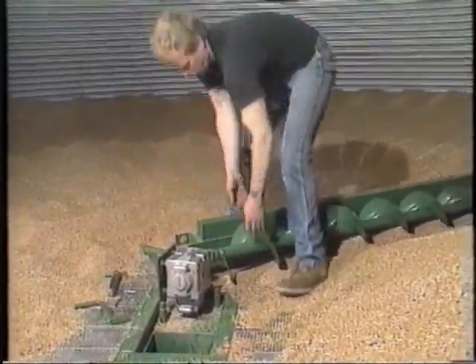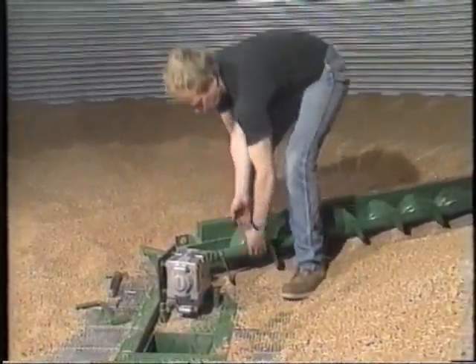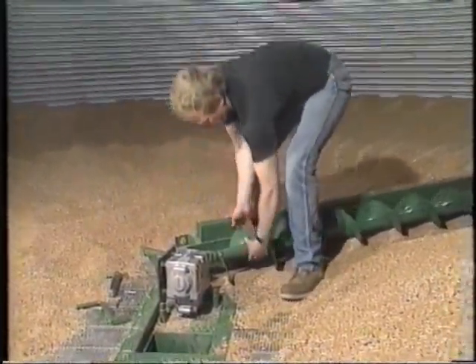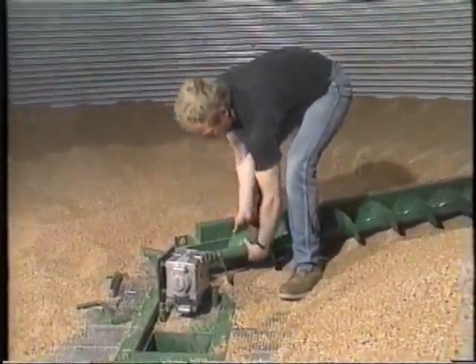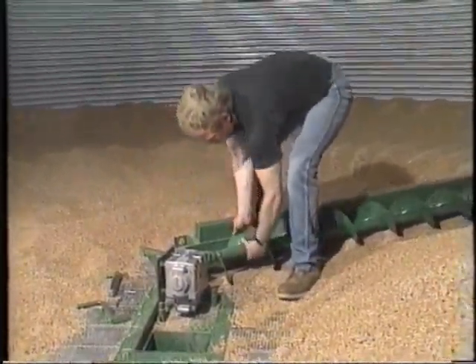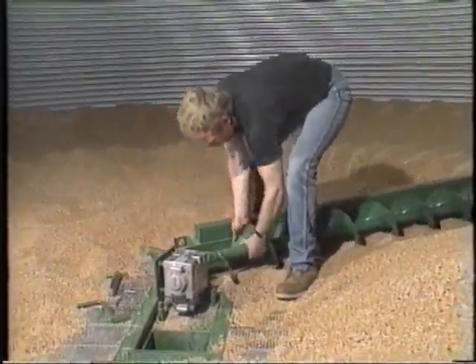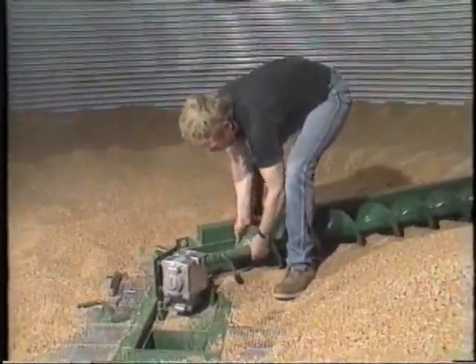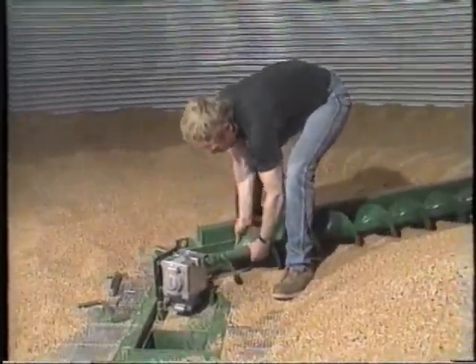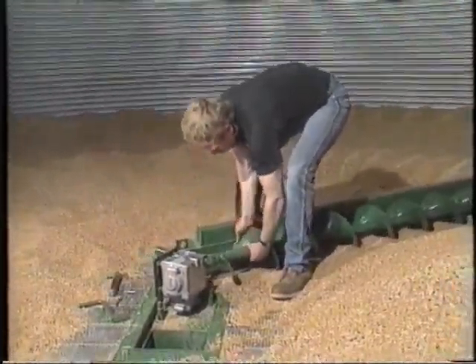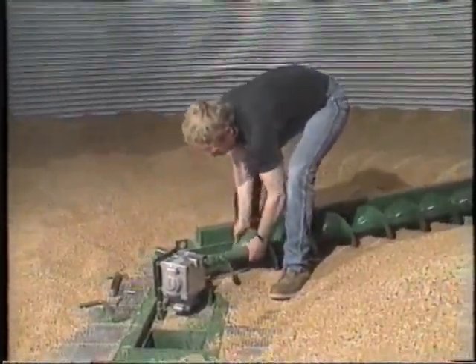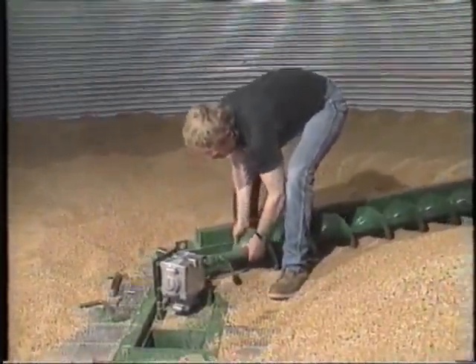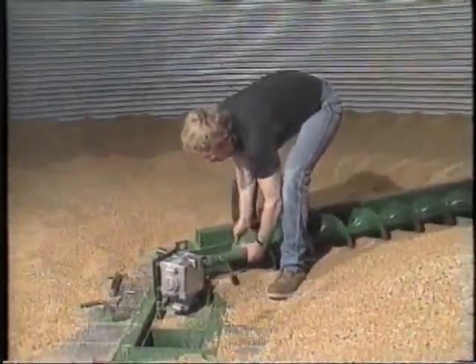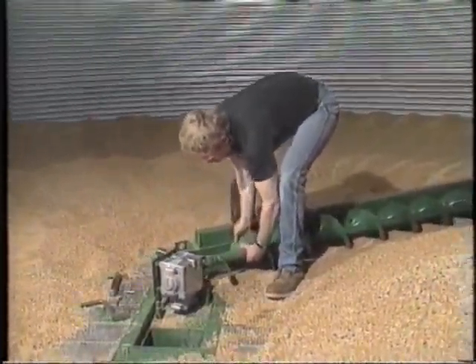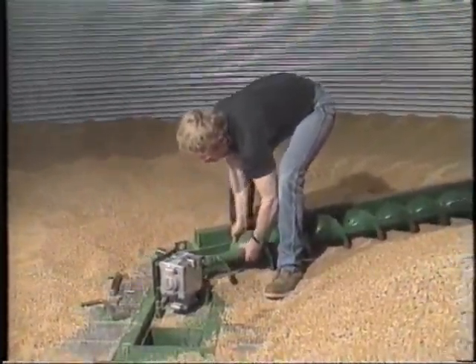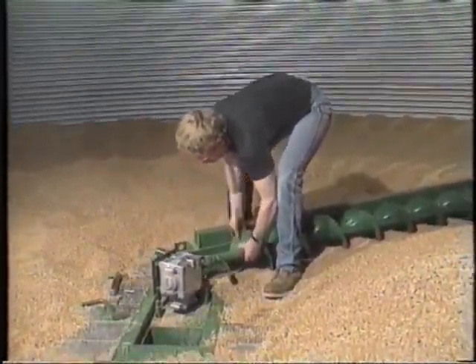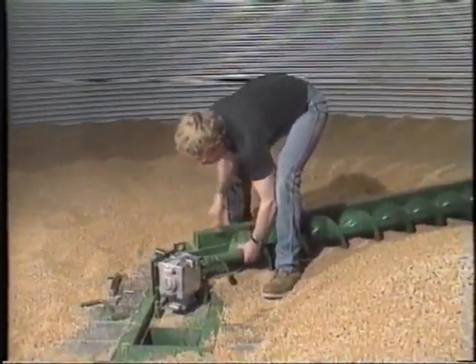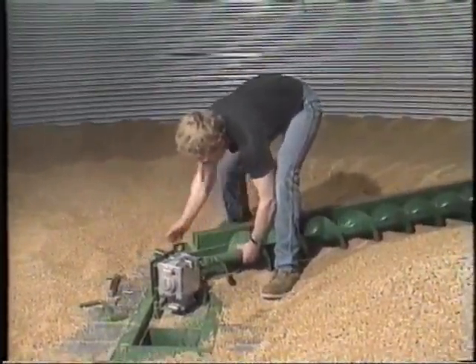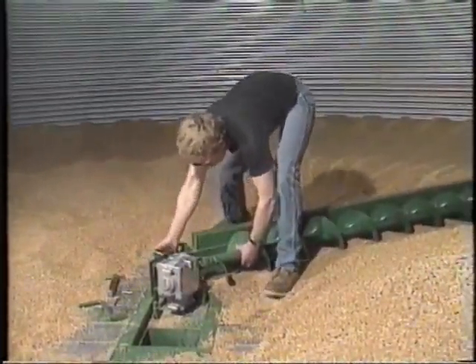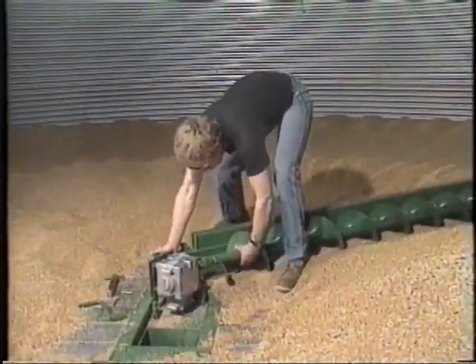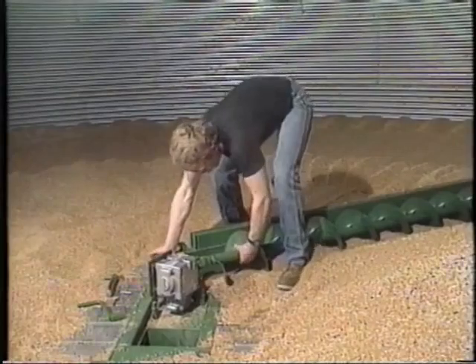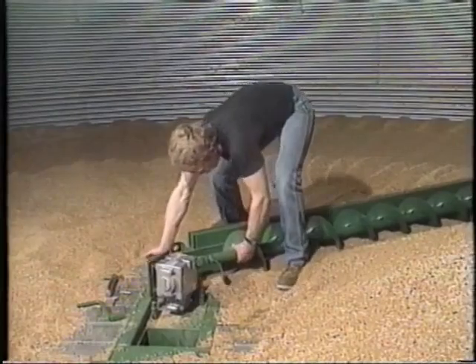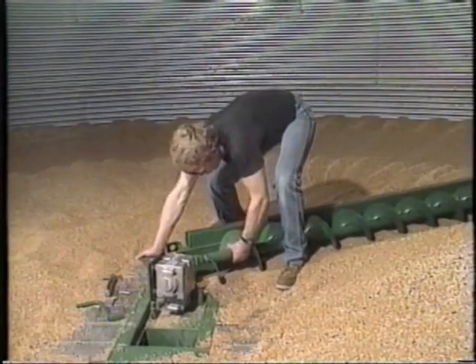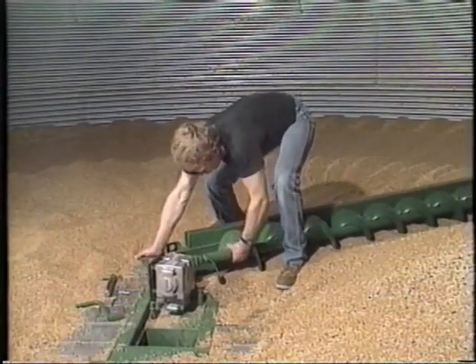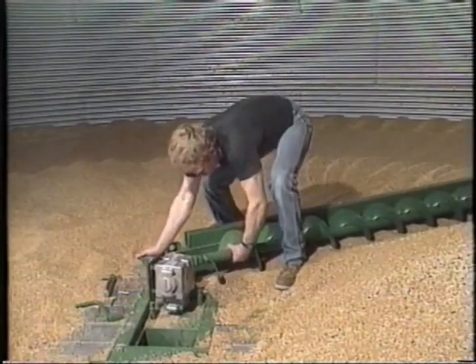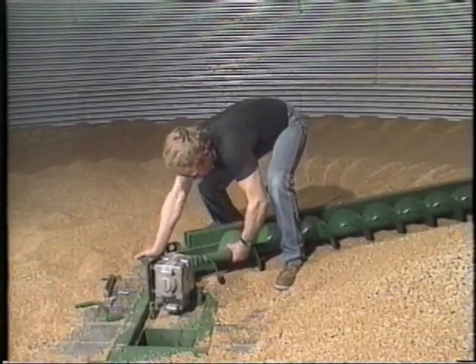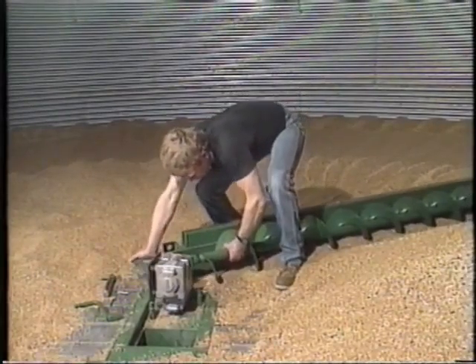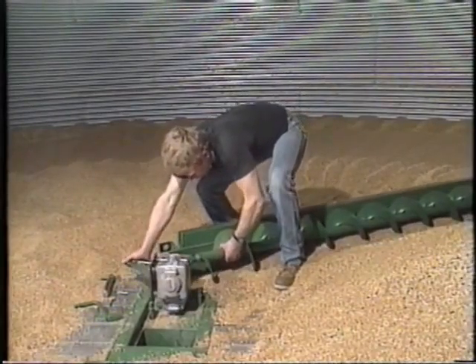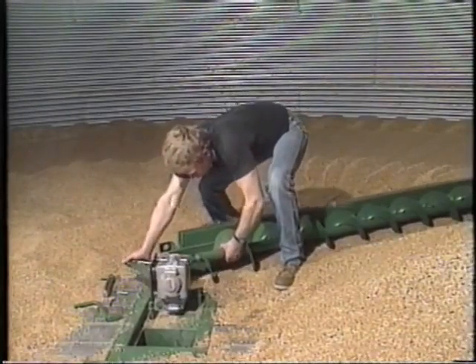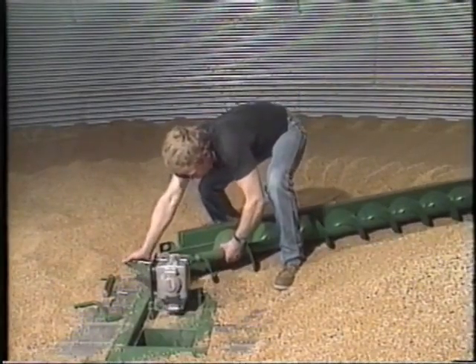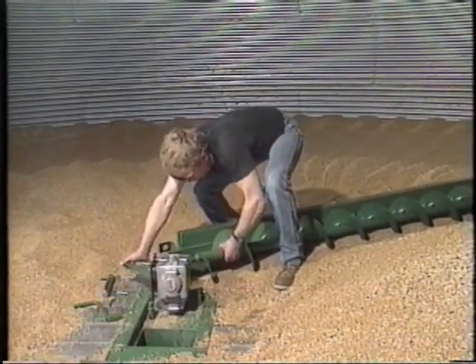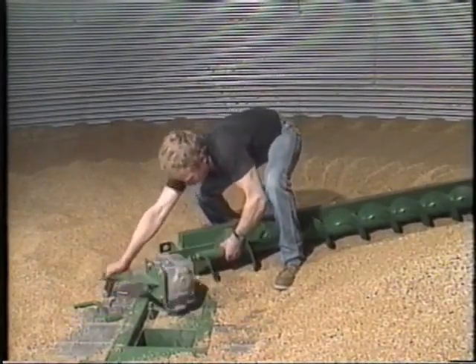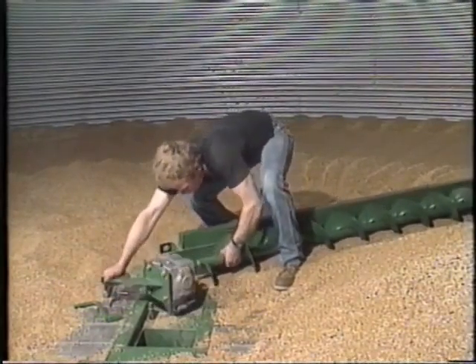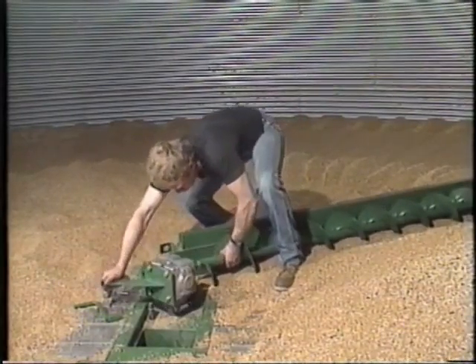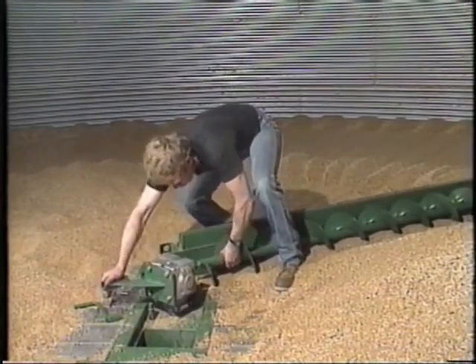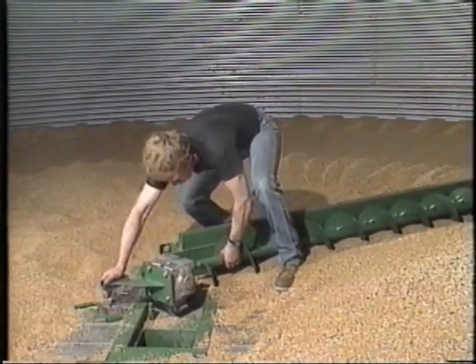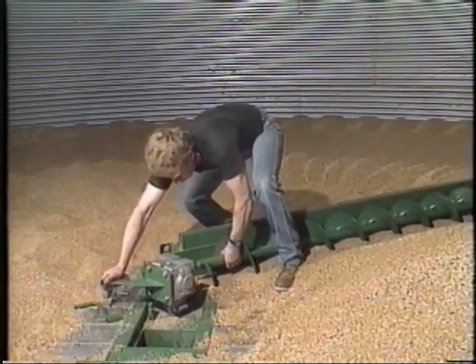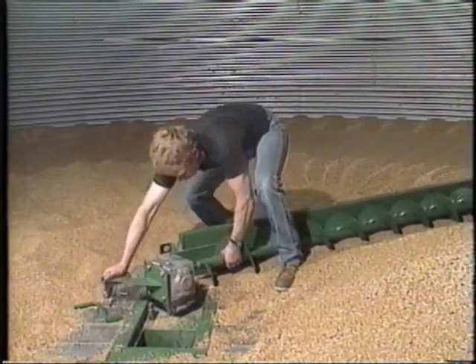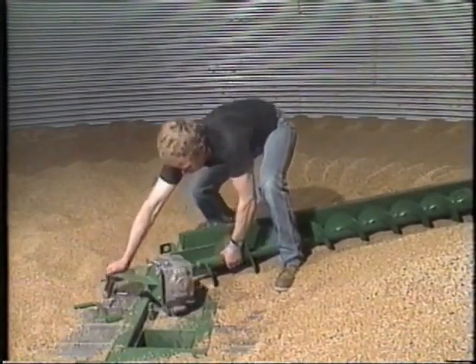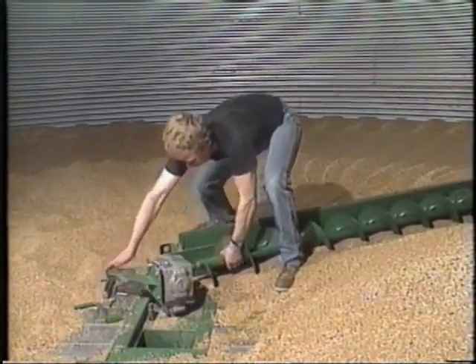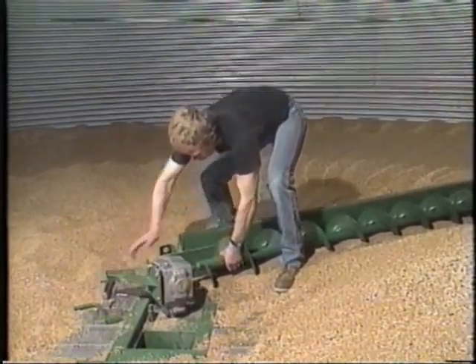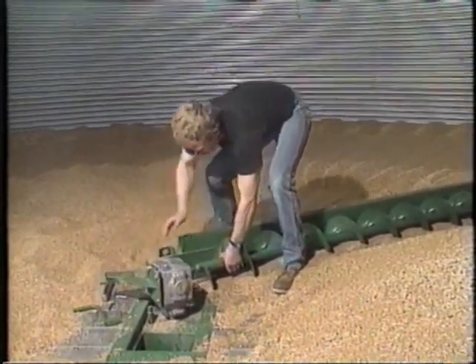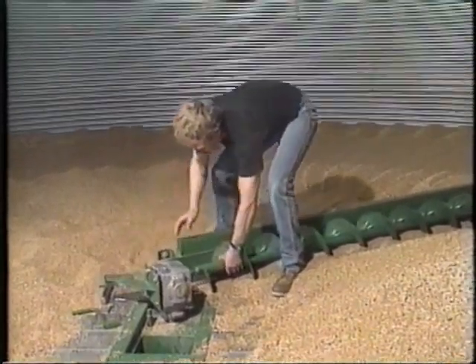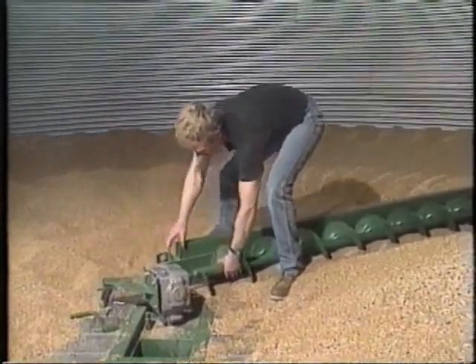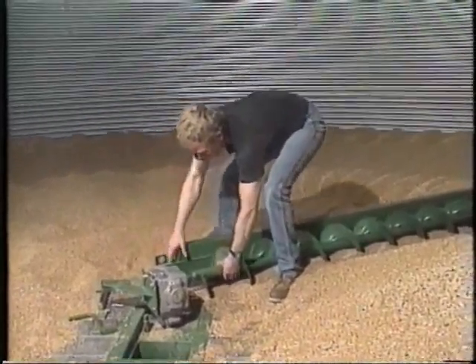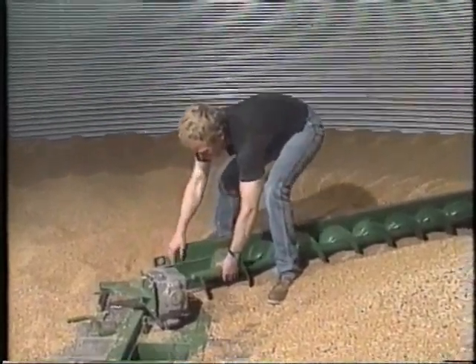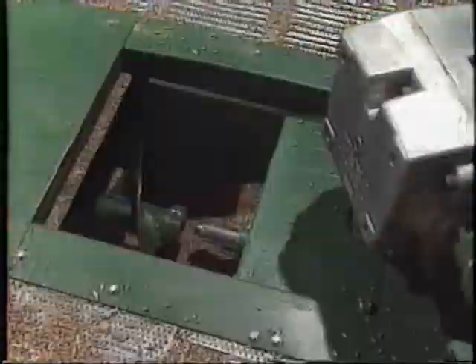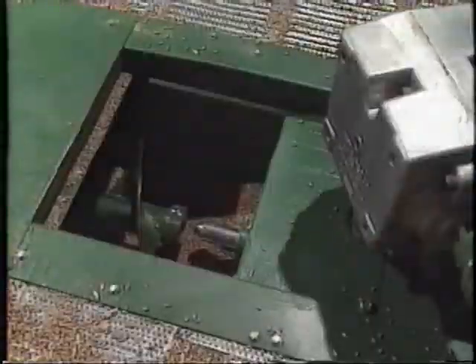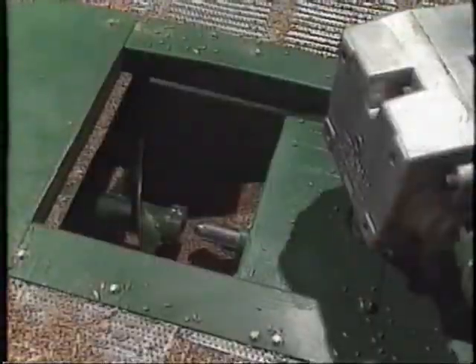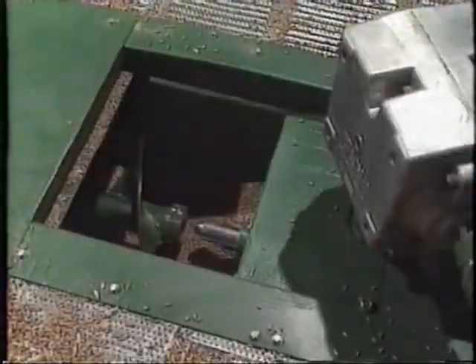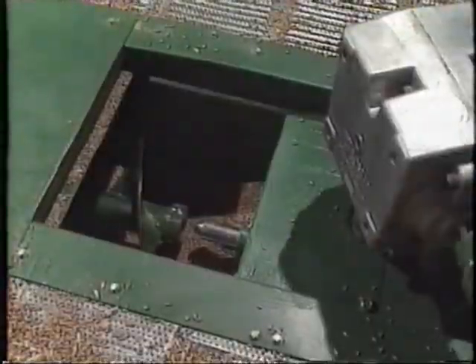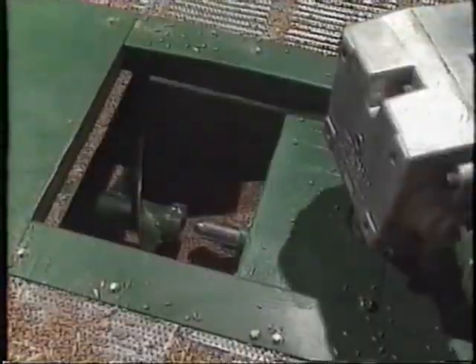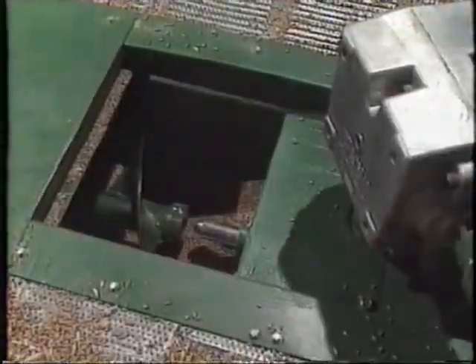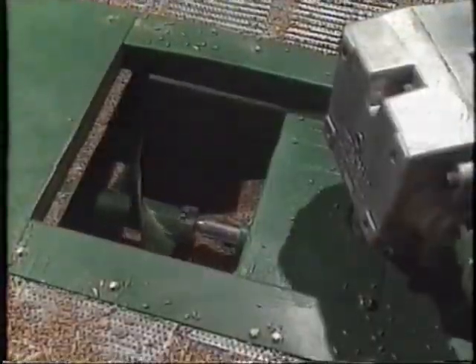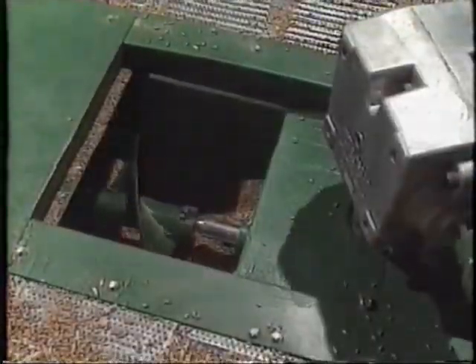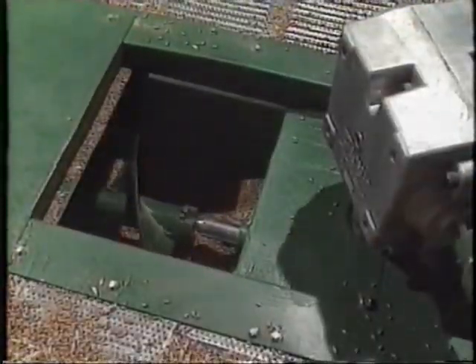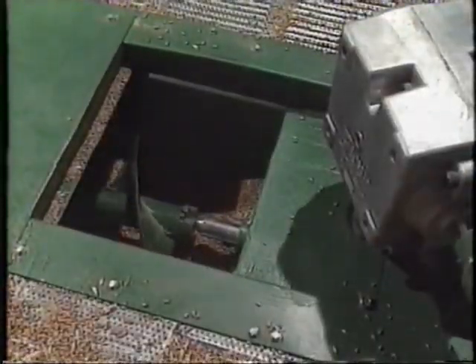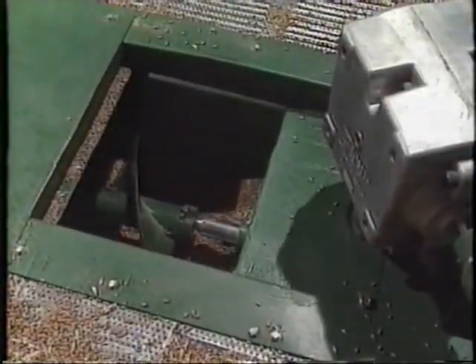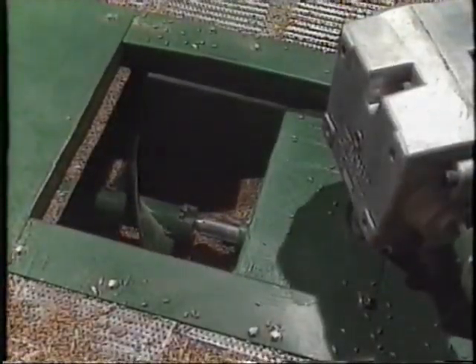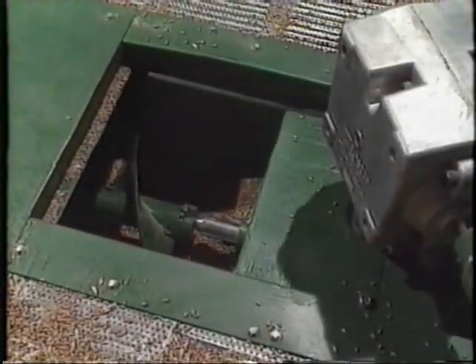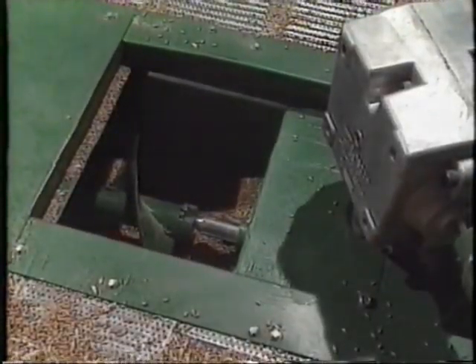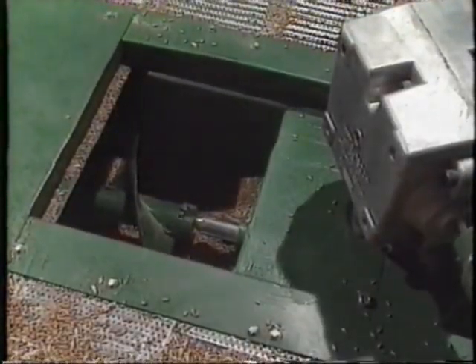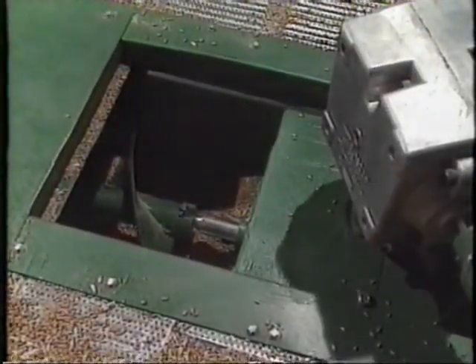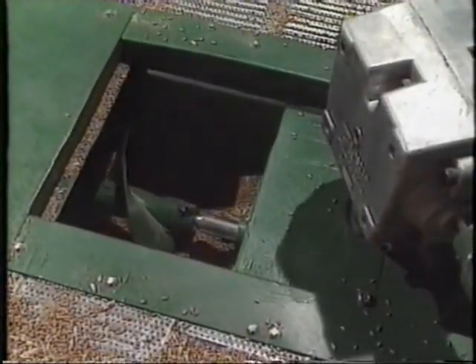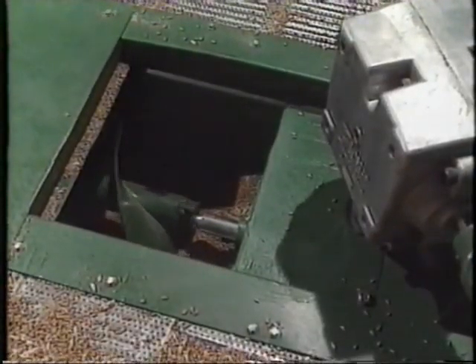By removing three pins, the bin sweep can be removed from this bin and shifted to another bin.